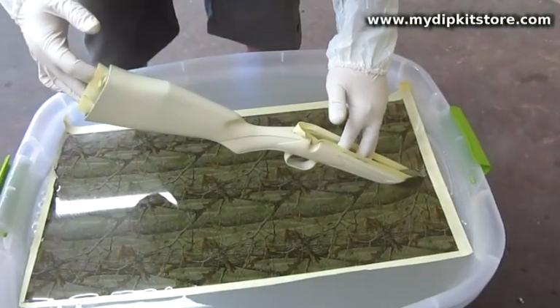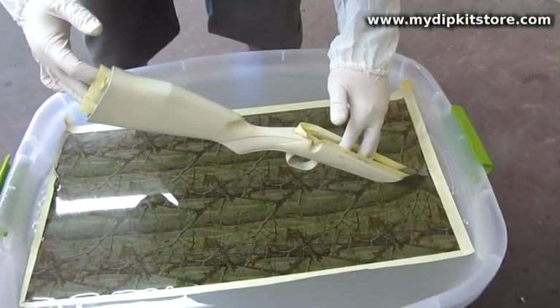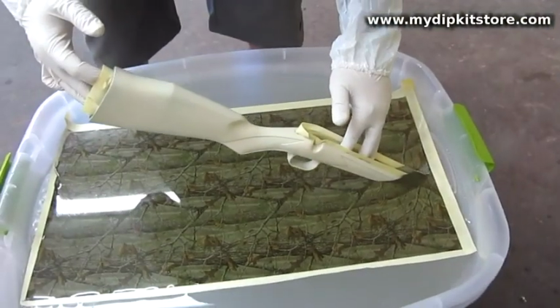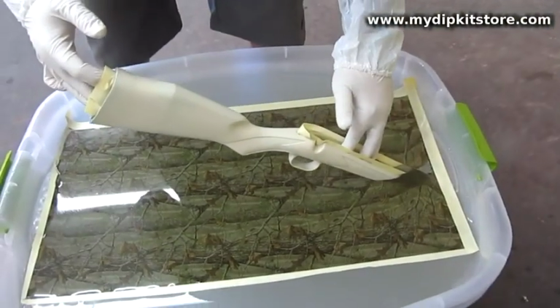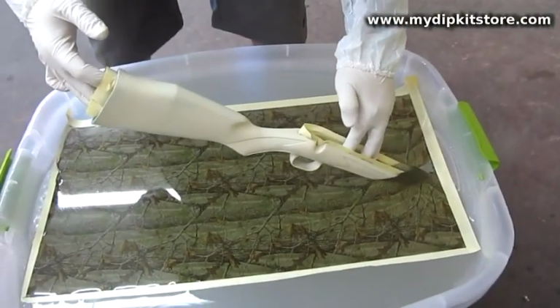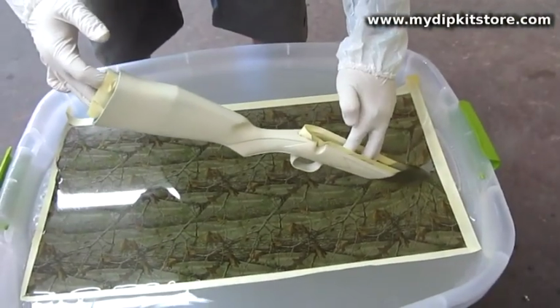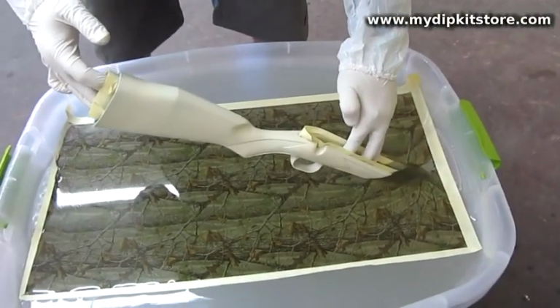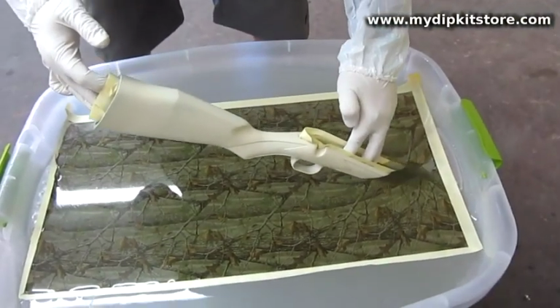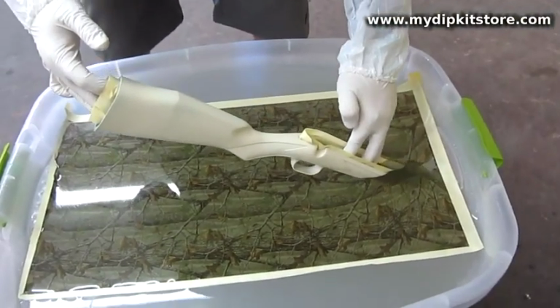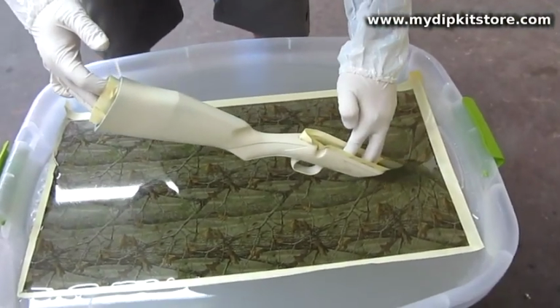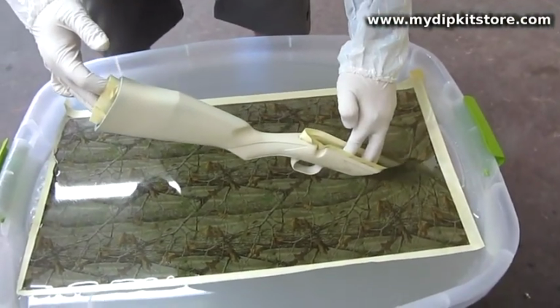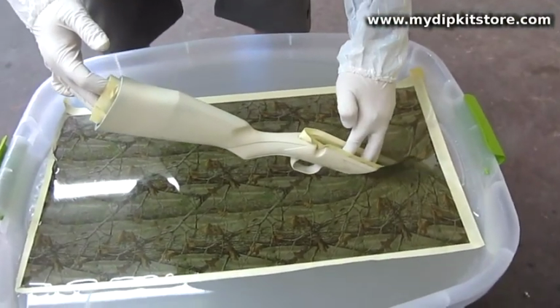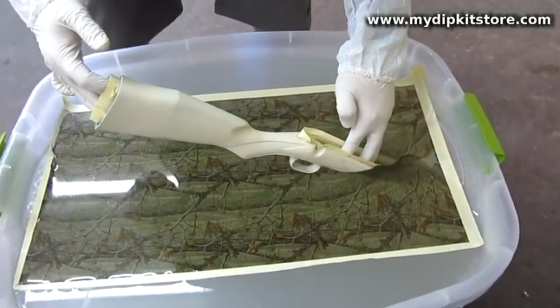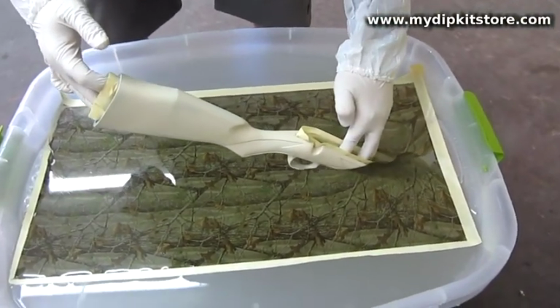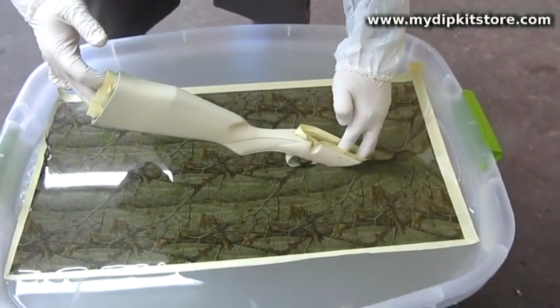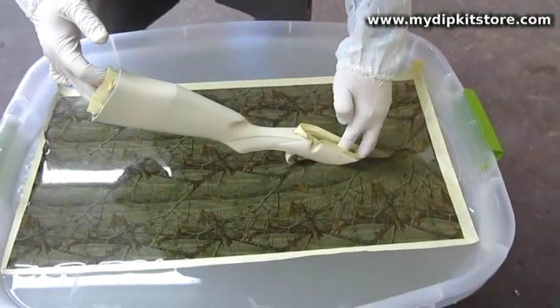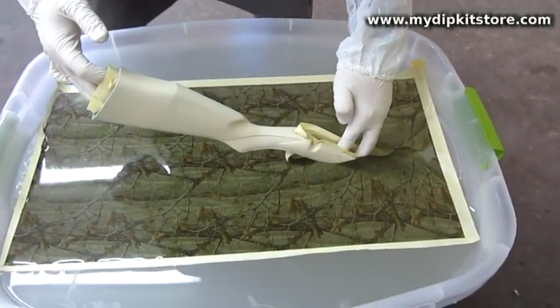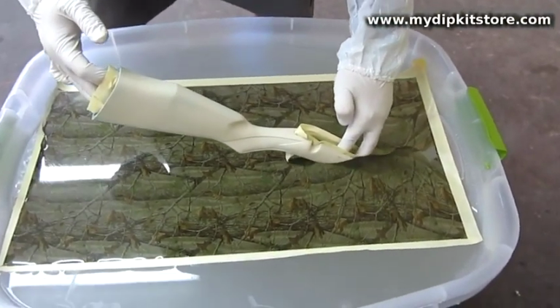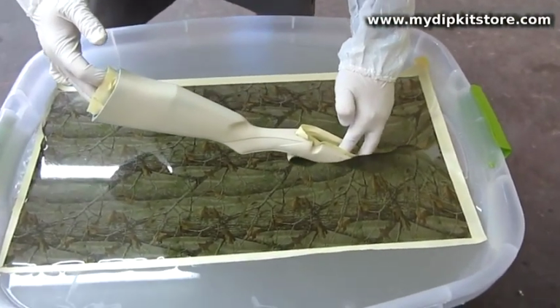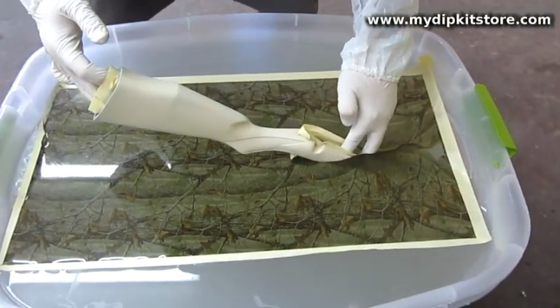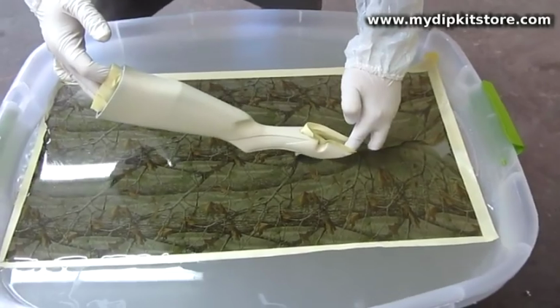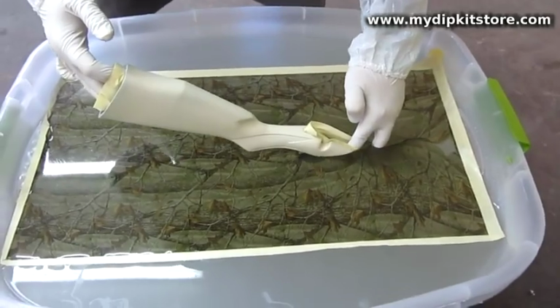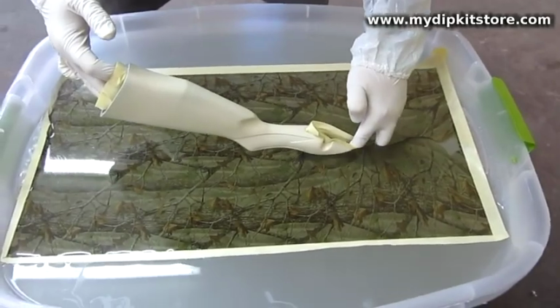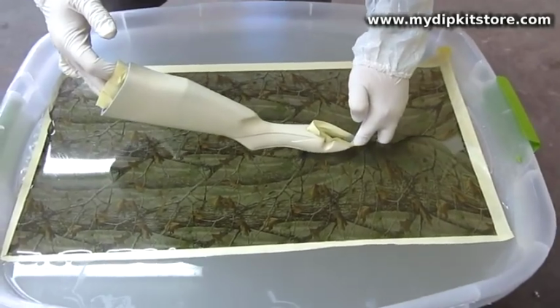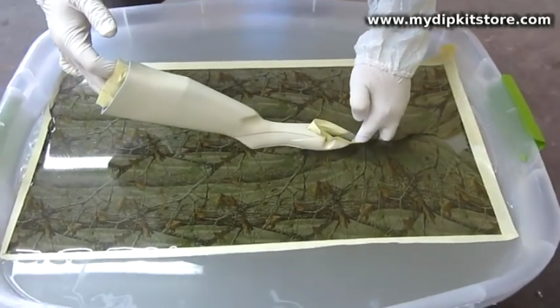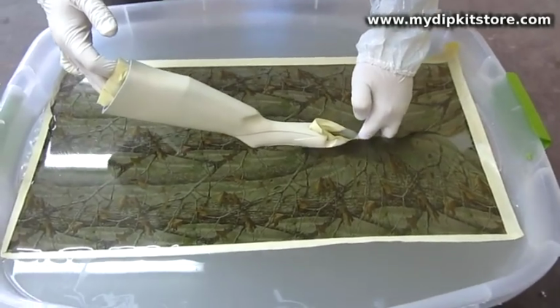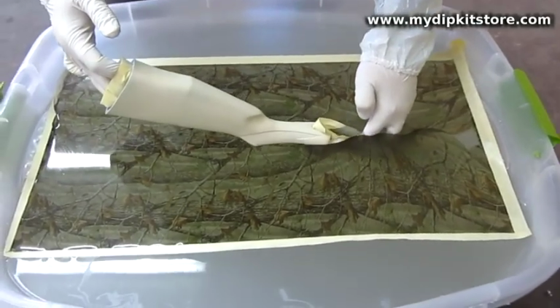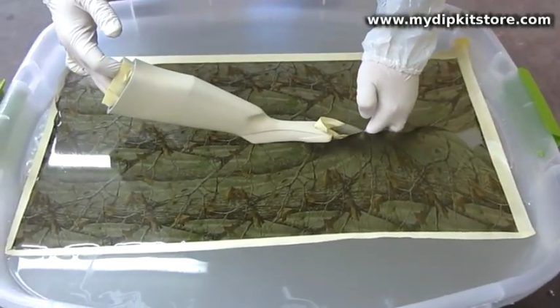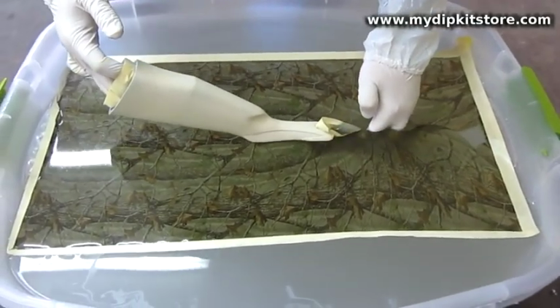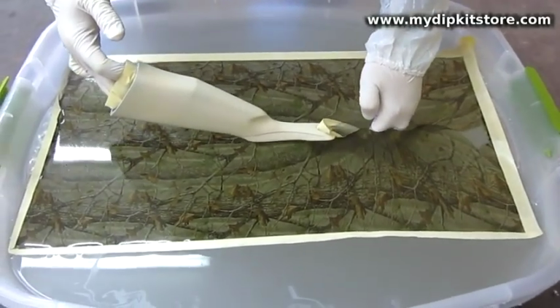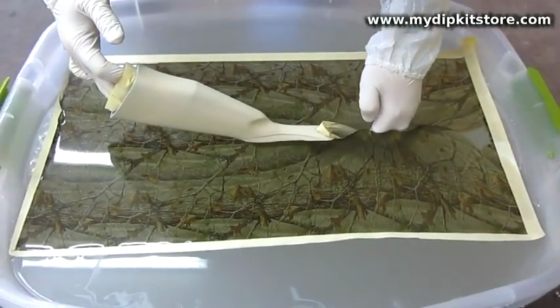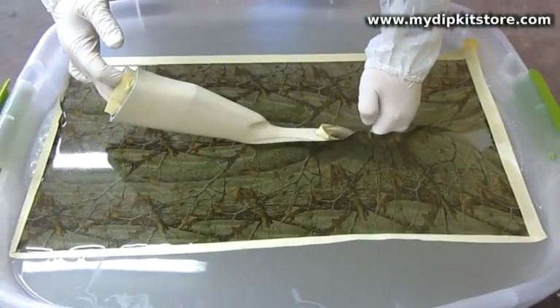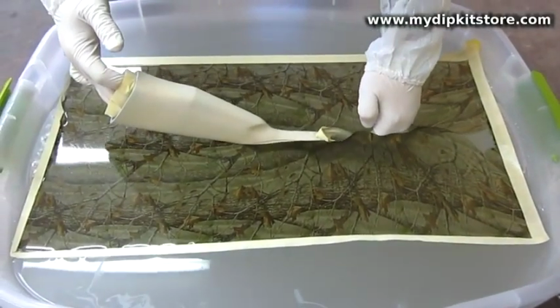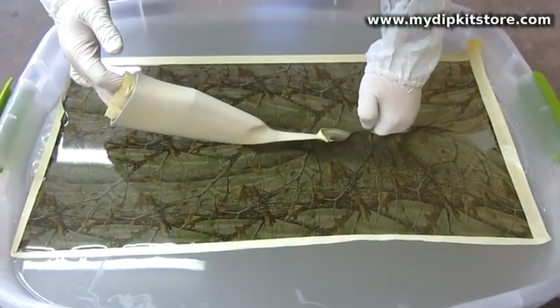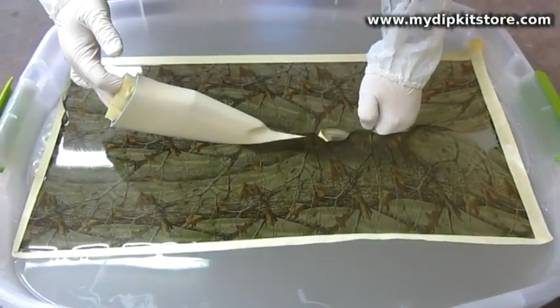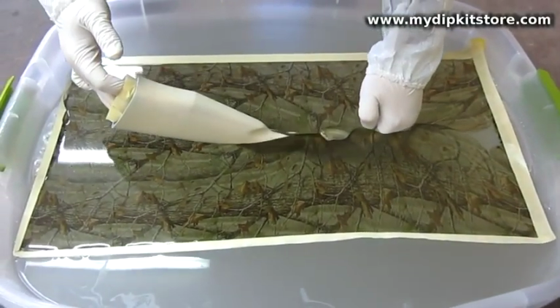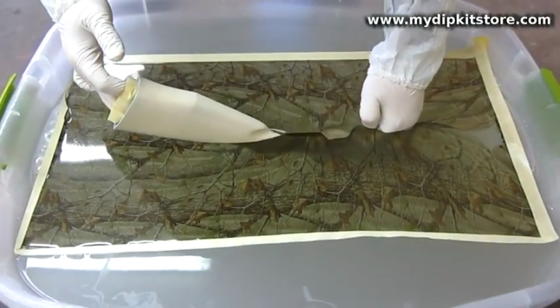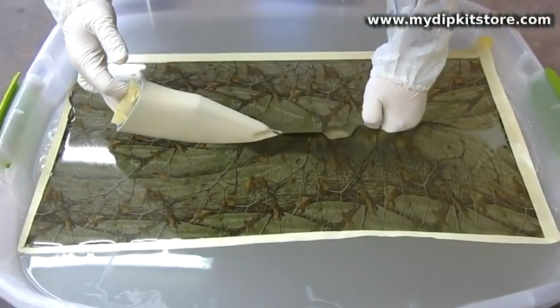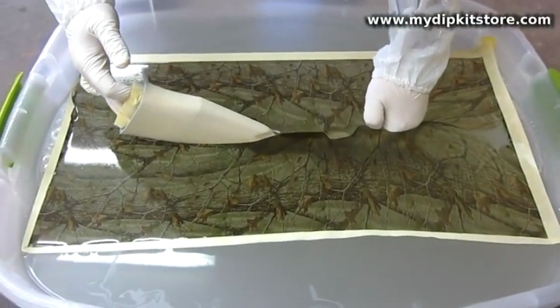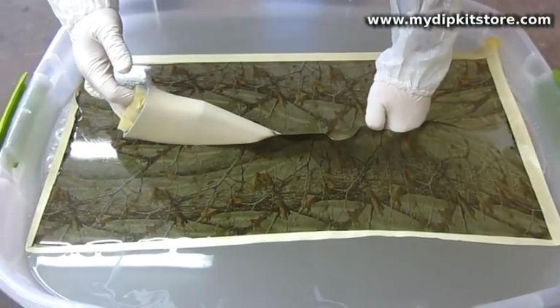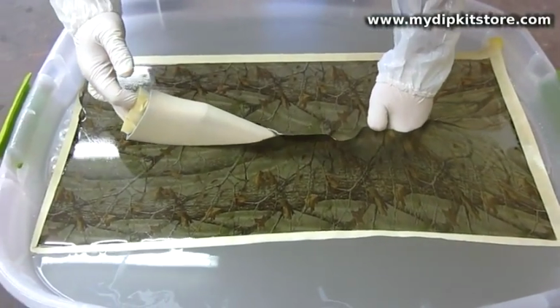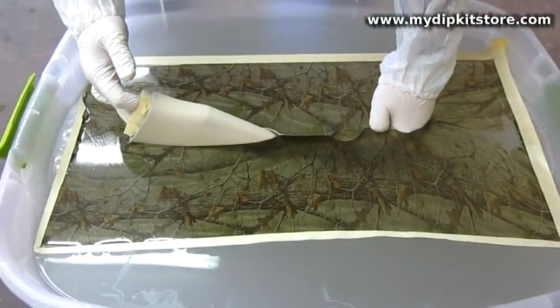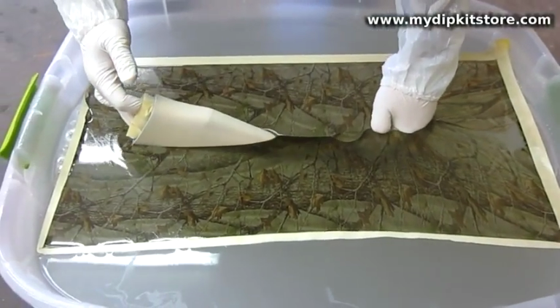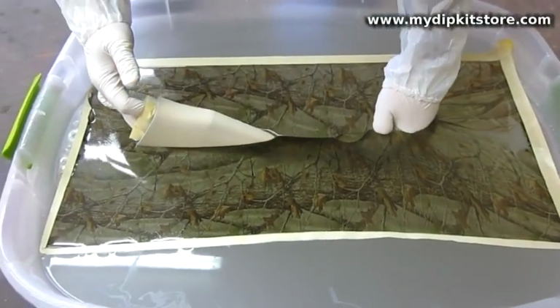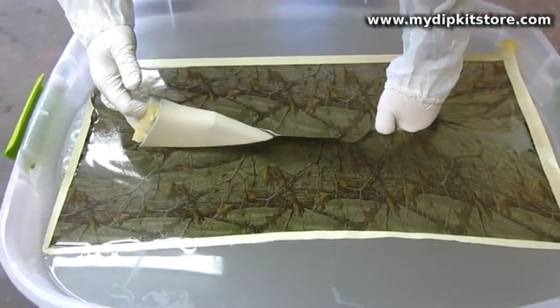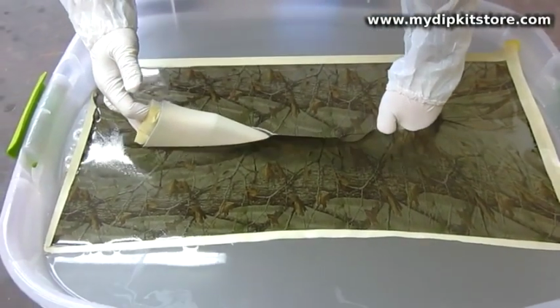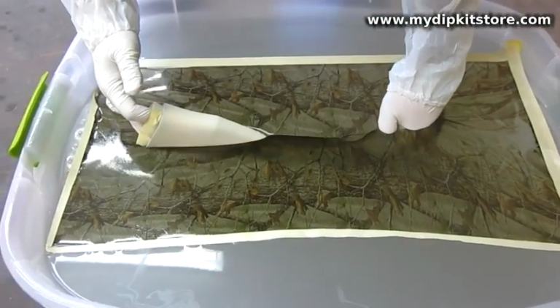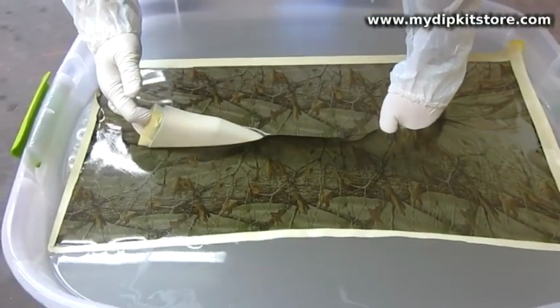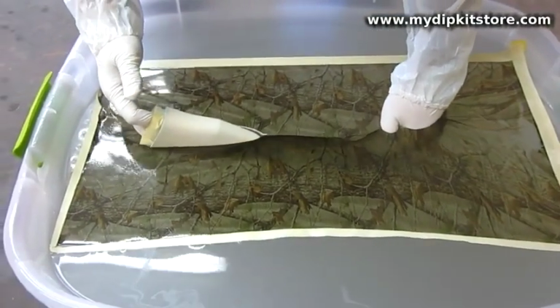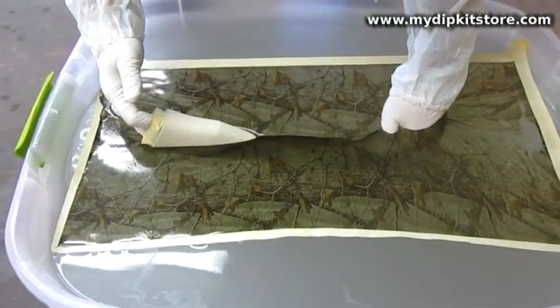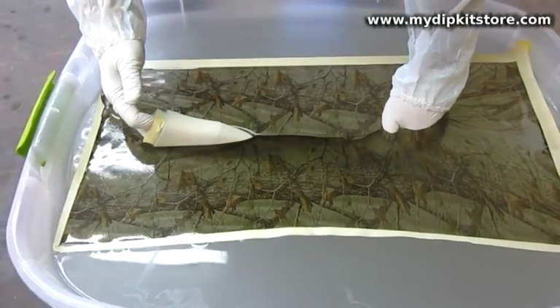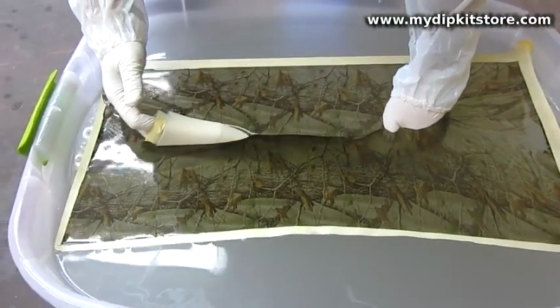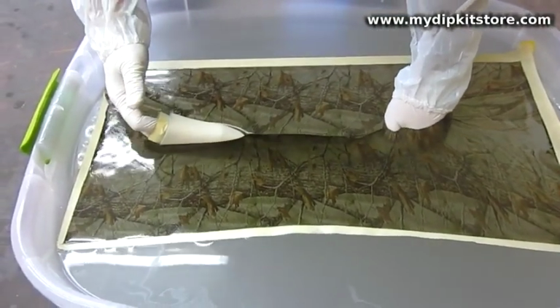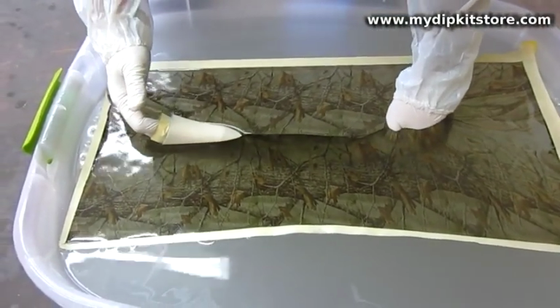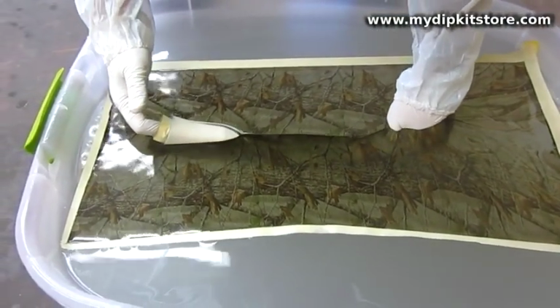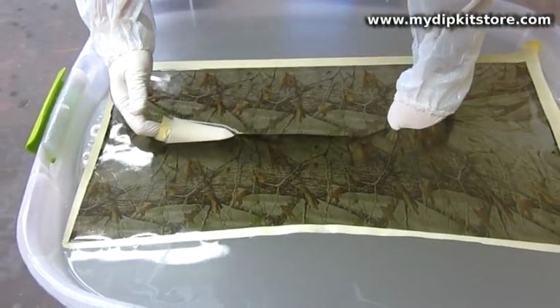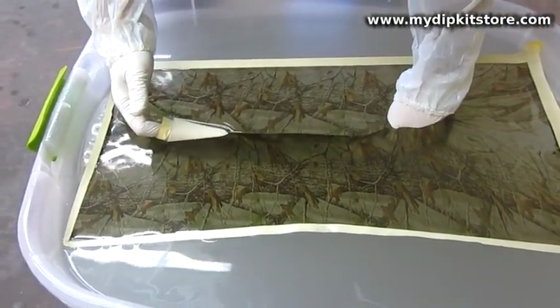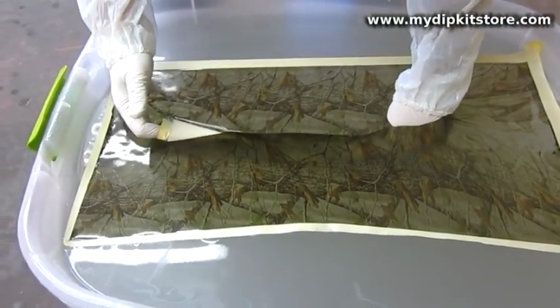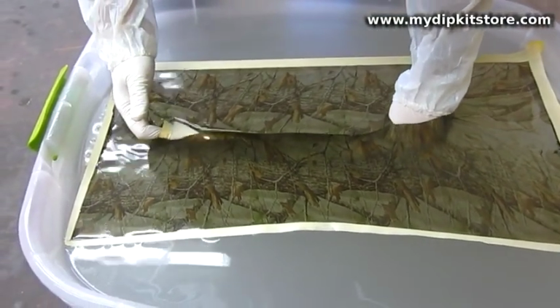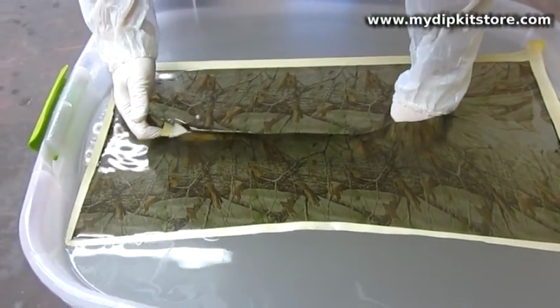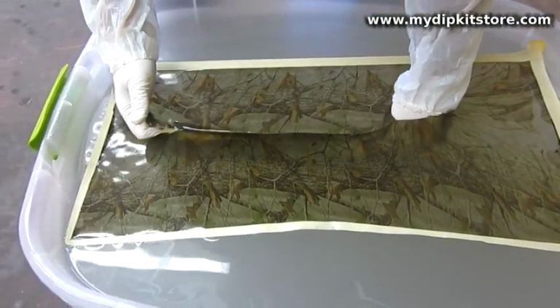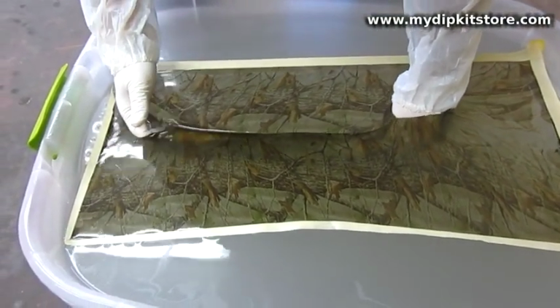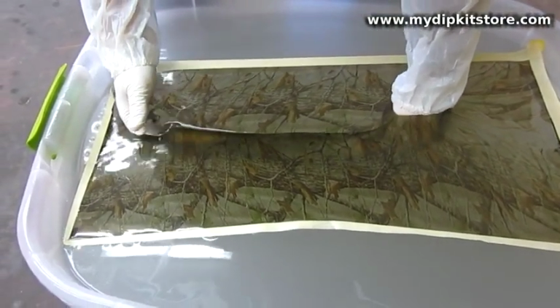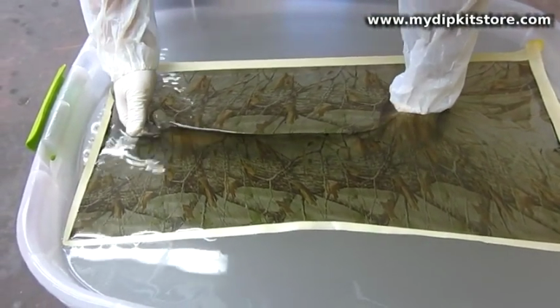When dipping your part, the inks wrap around and embed themselves into our specially designed paint.